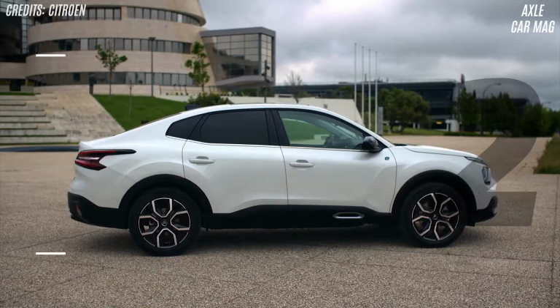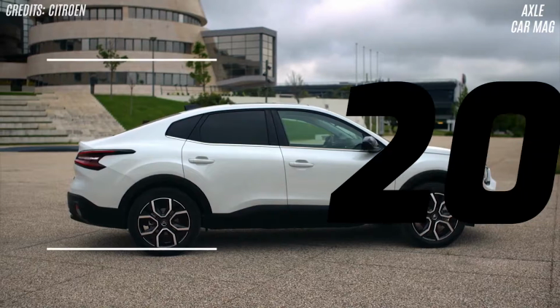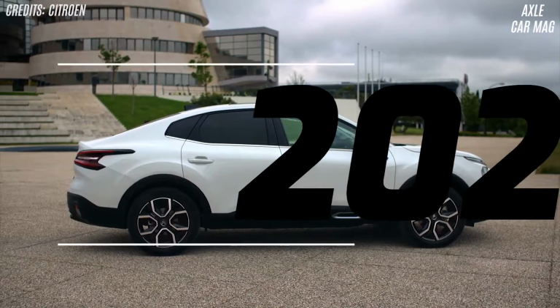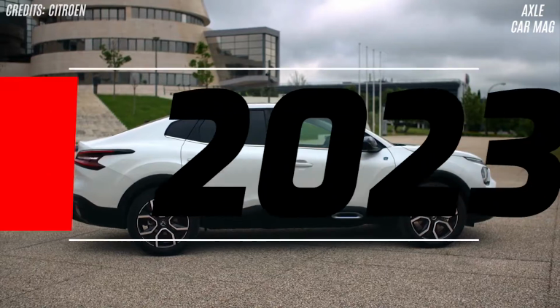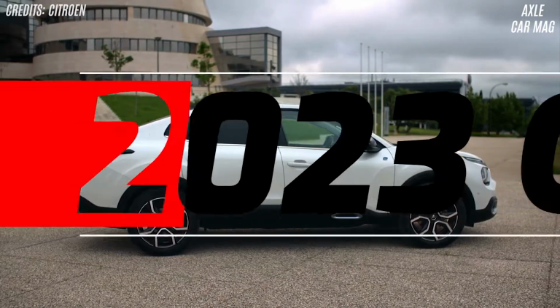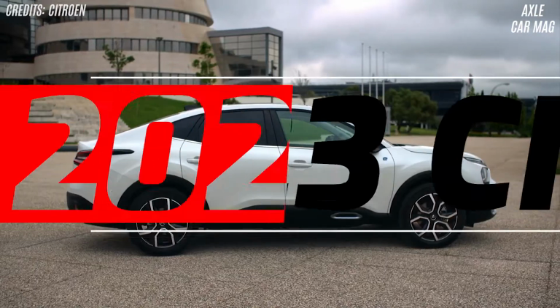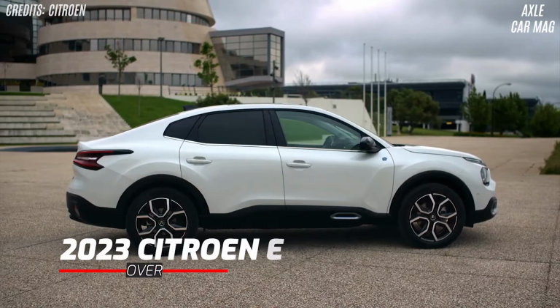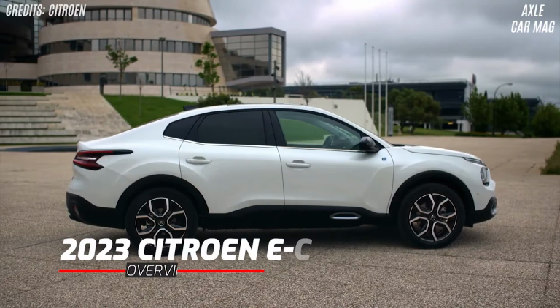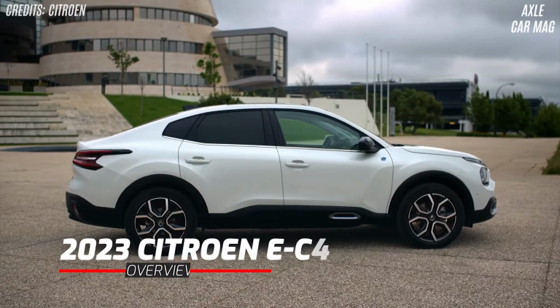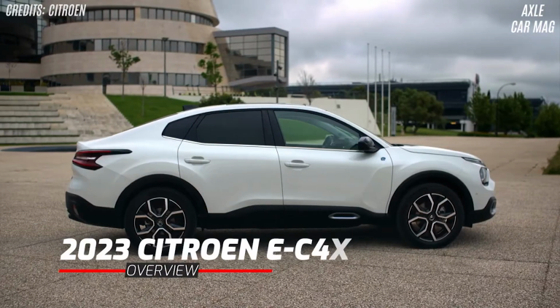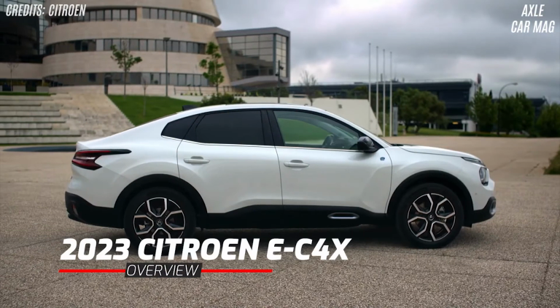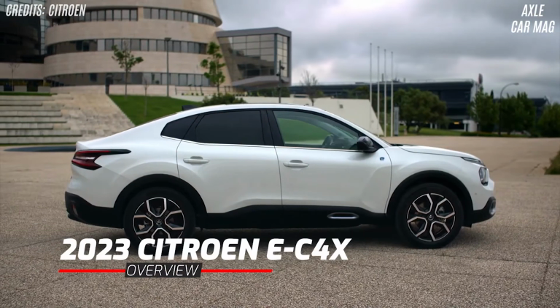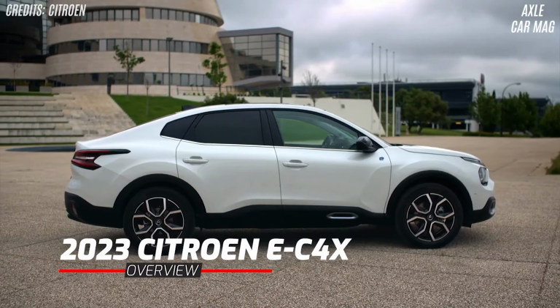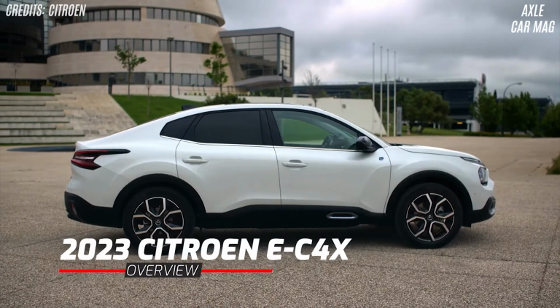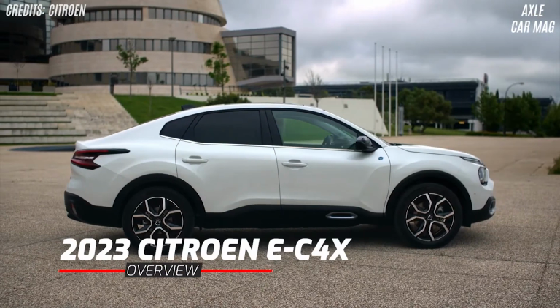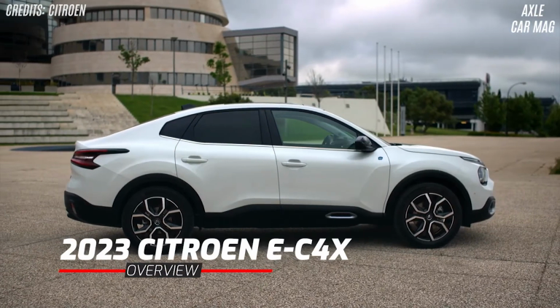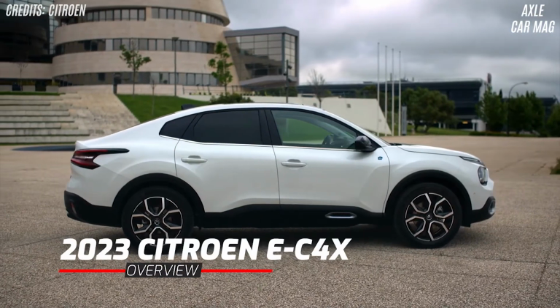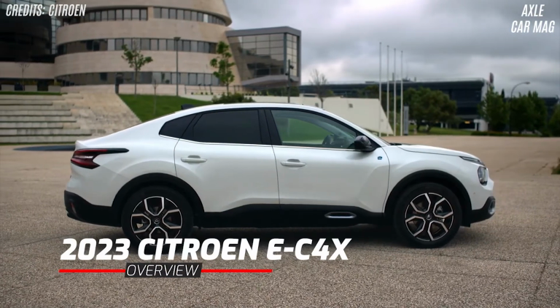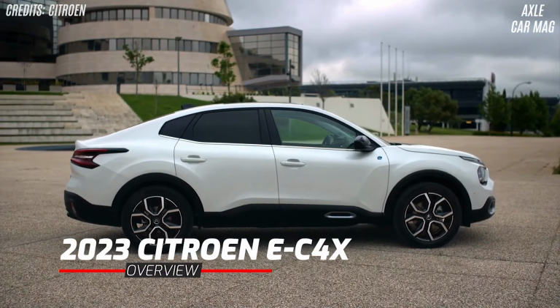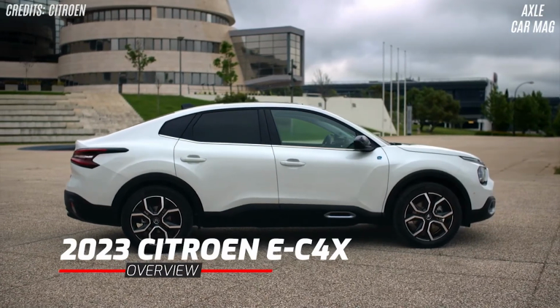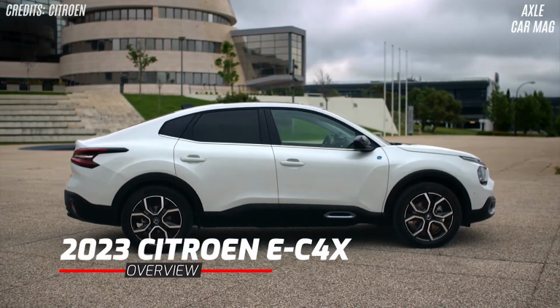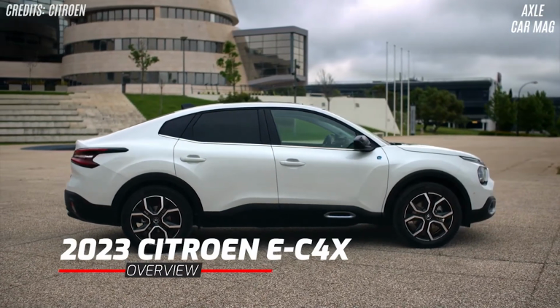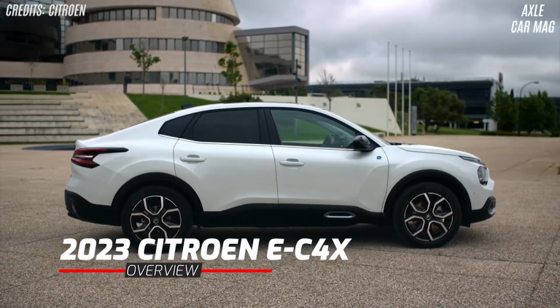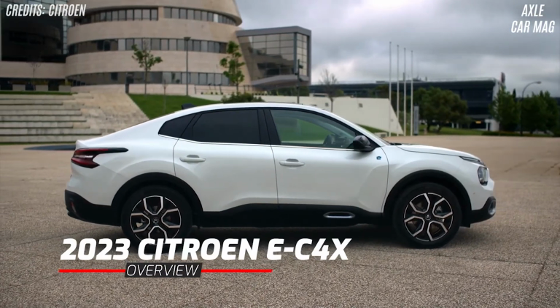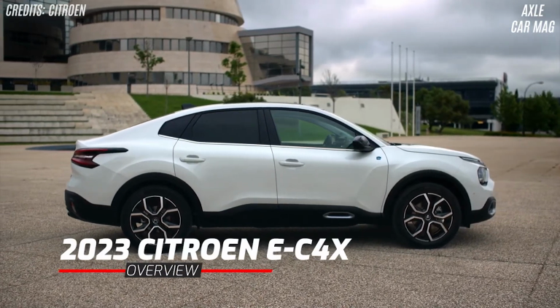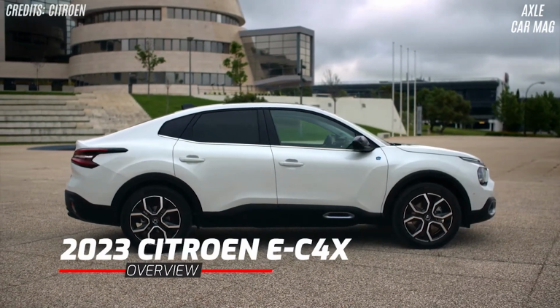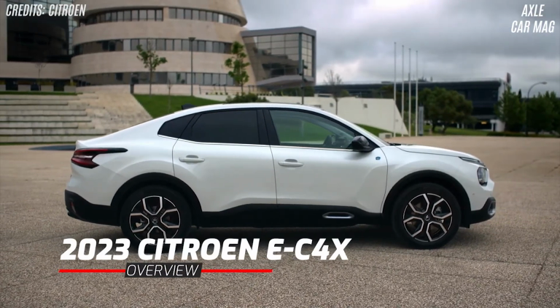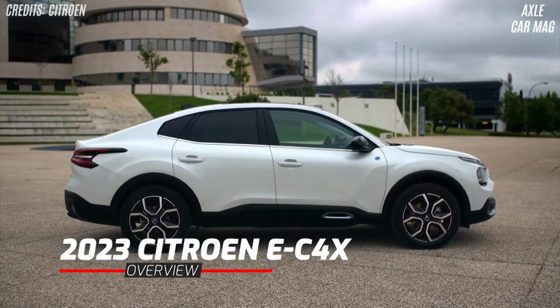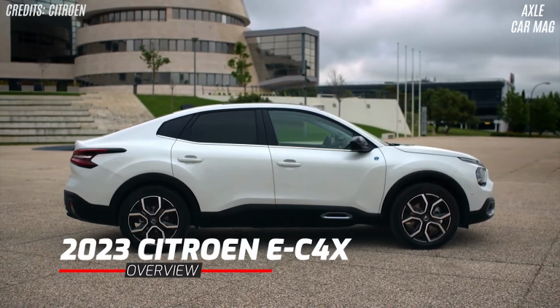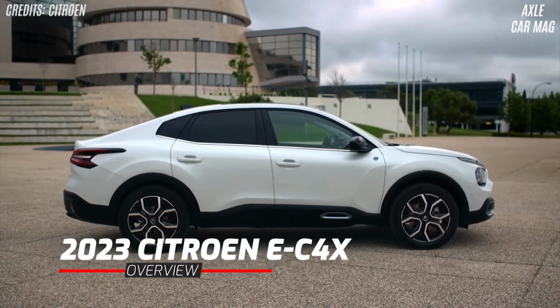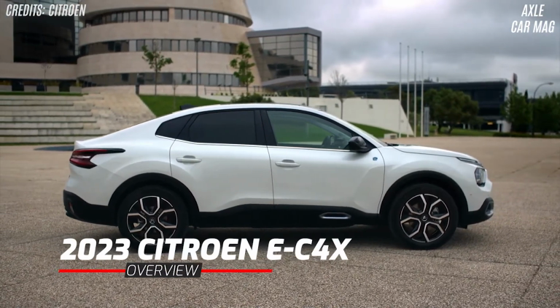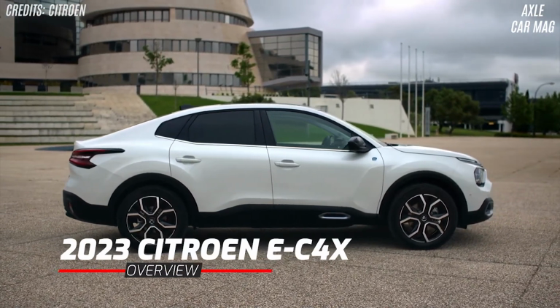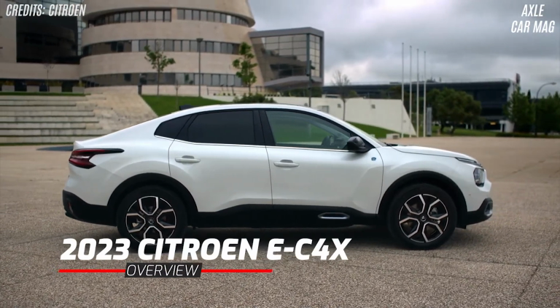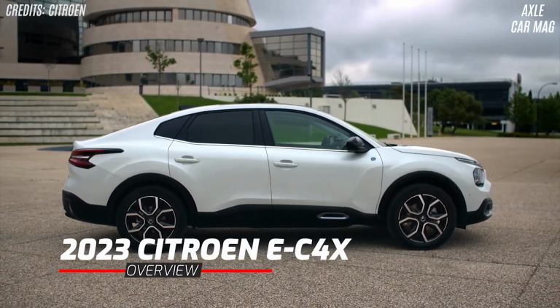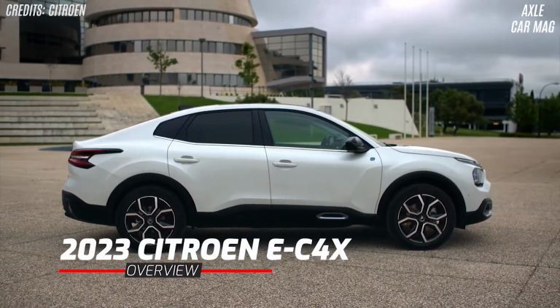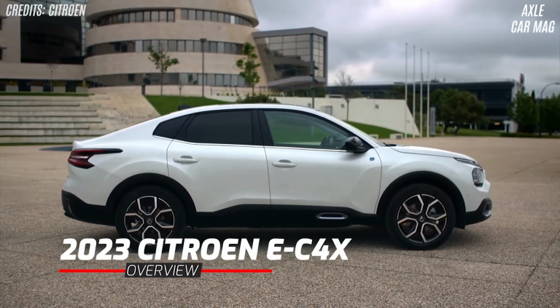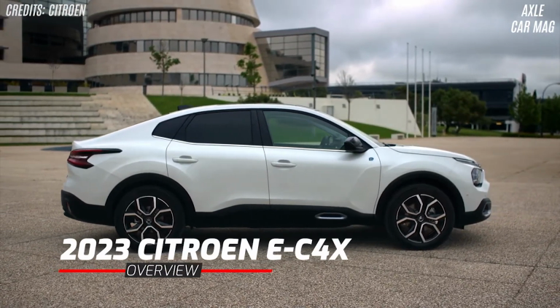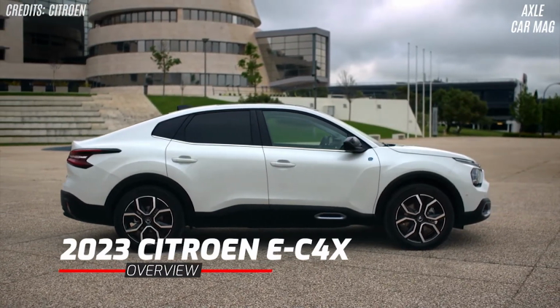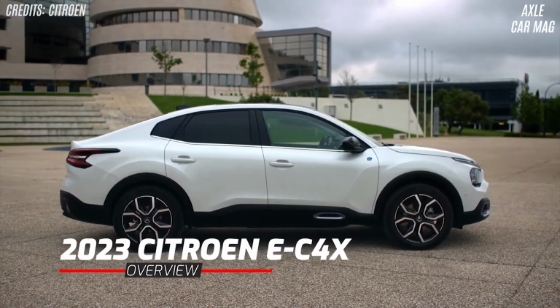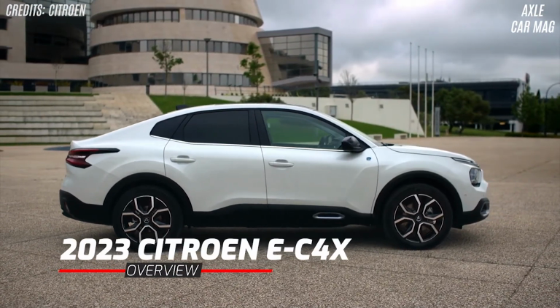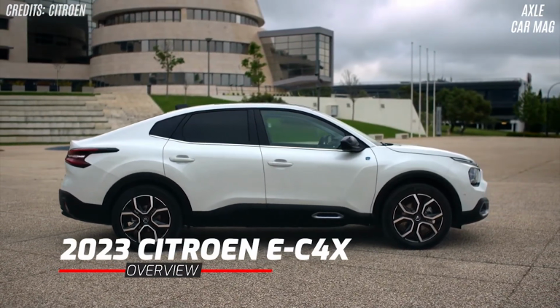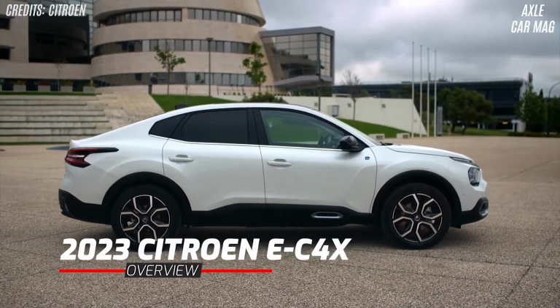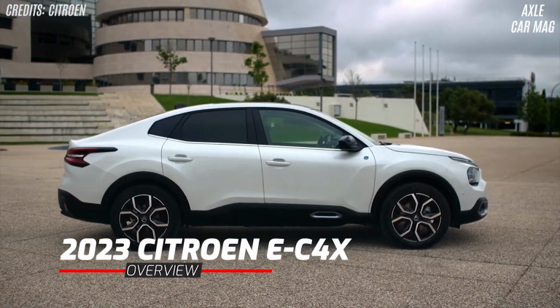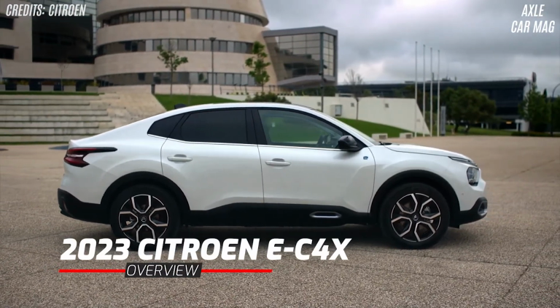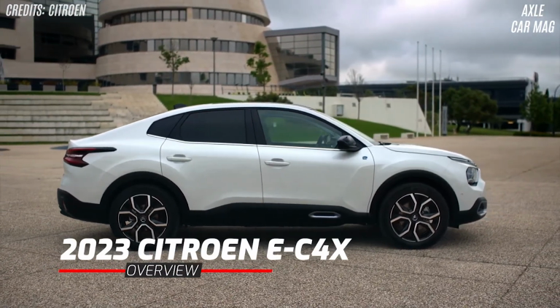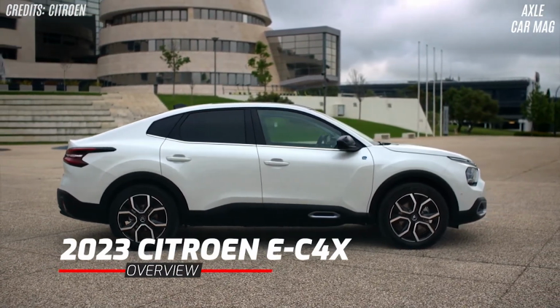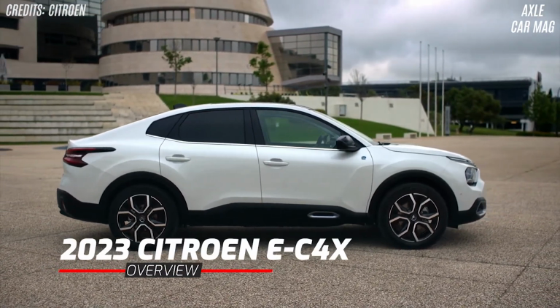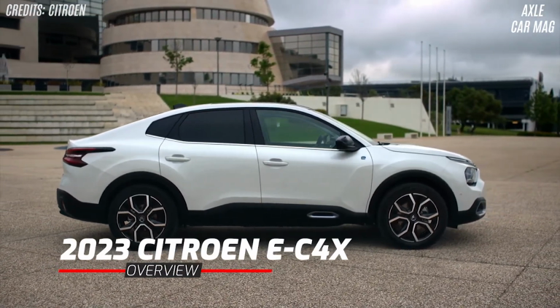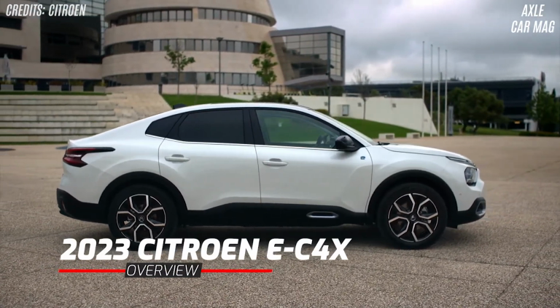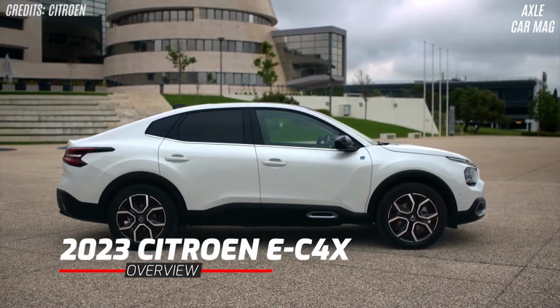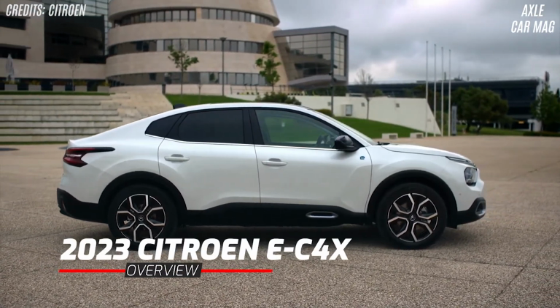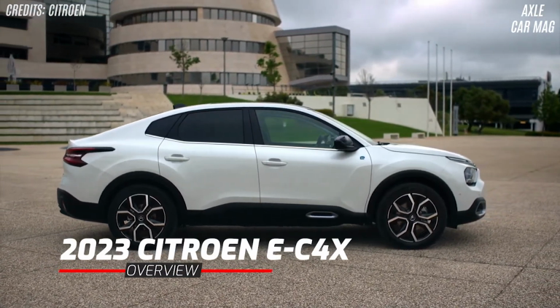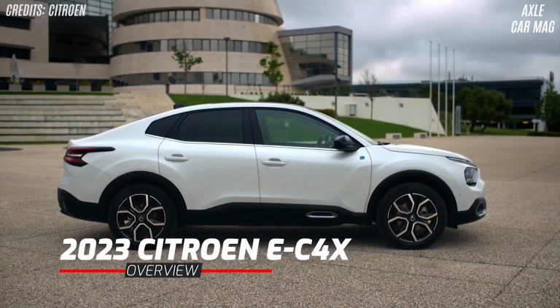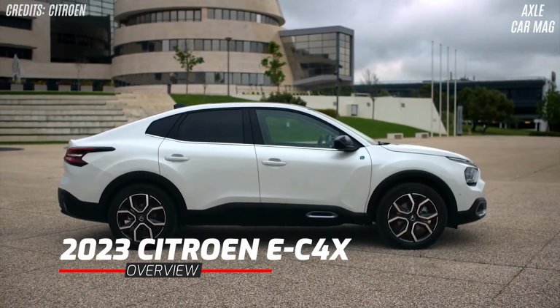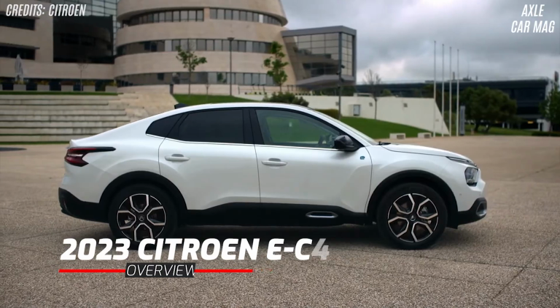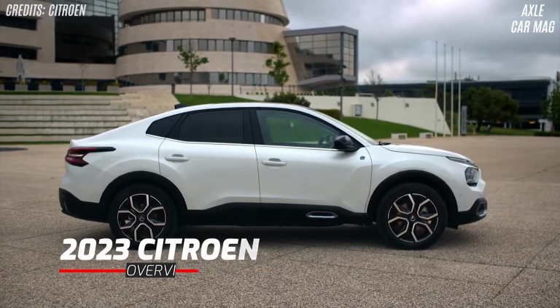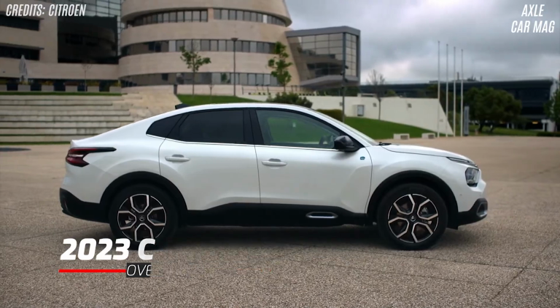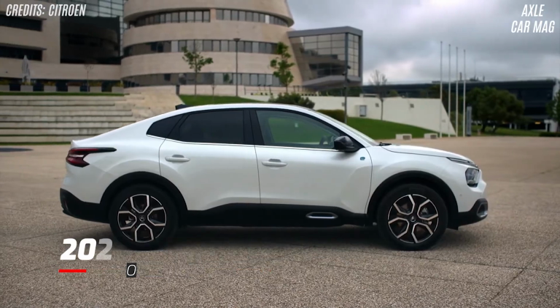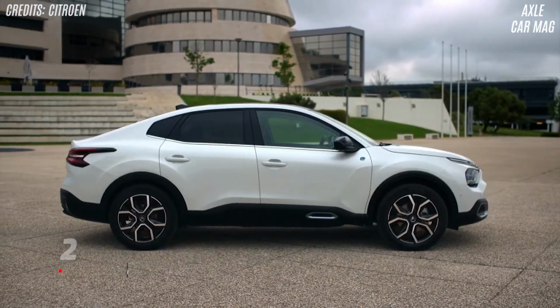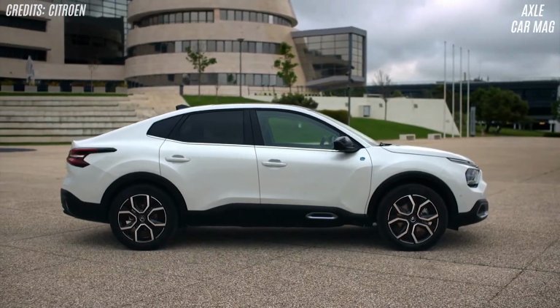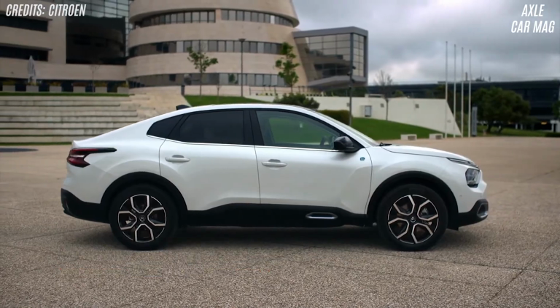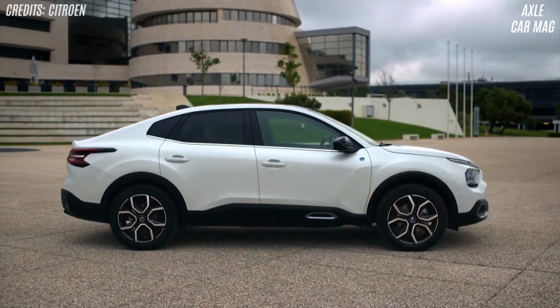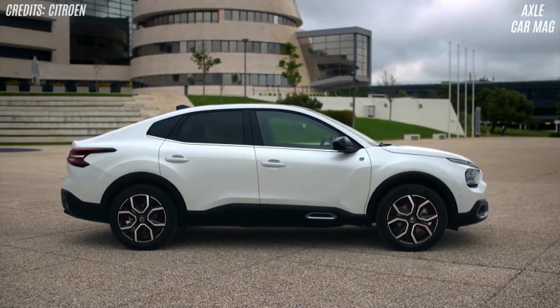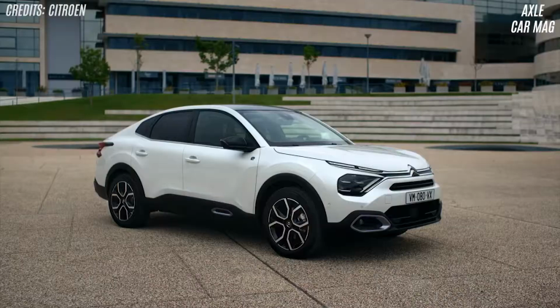Citroën has shown a fastback-inspired makeover of the genre-bending C4 that will only be offered with an electric drivetrain in the UK.